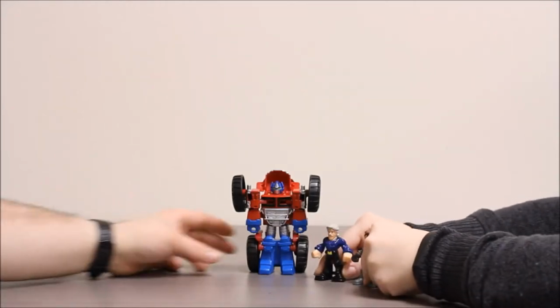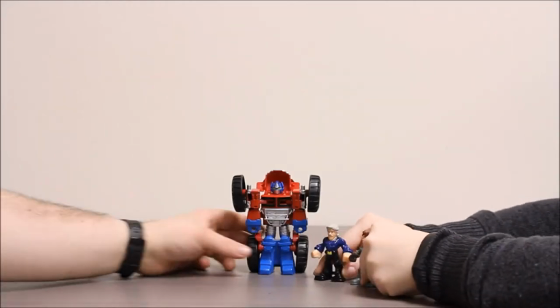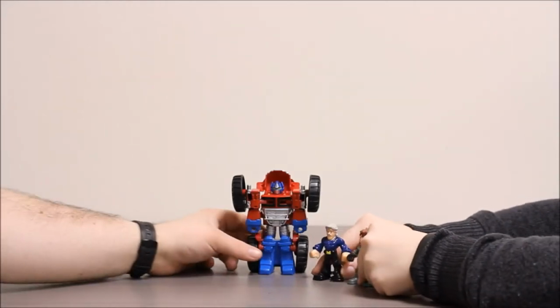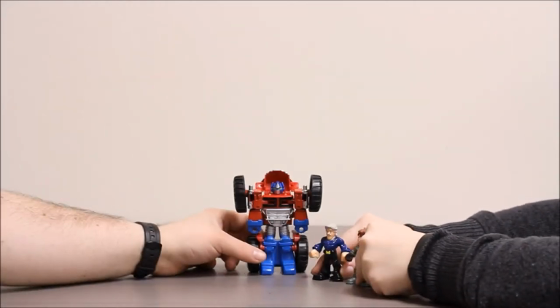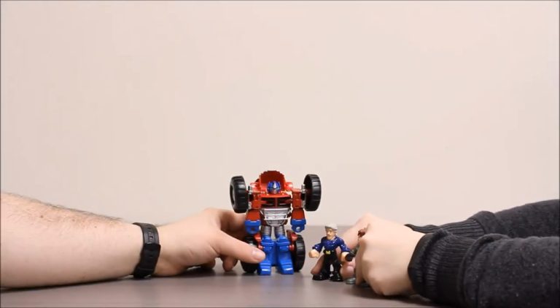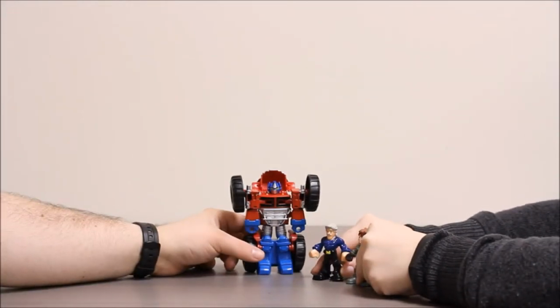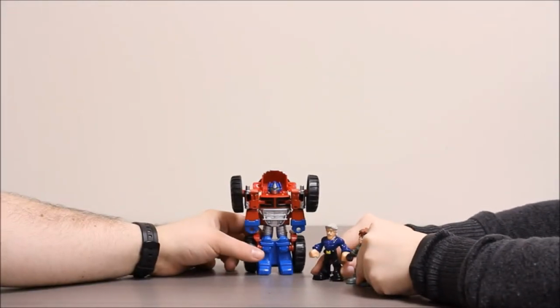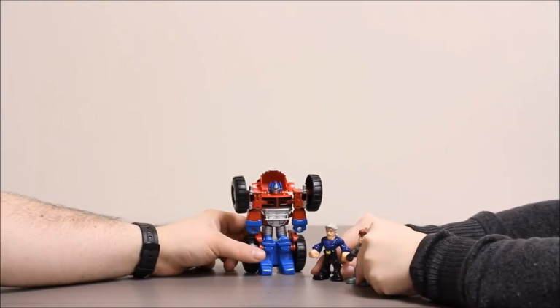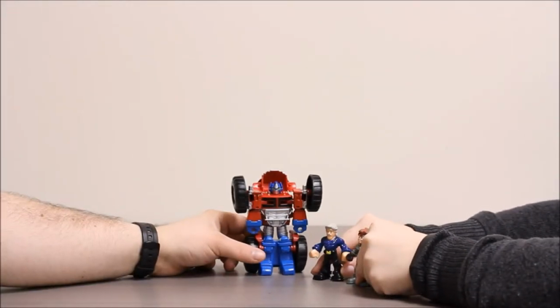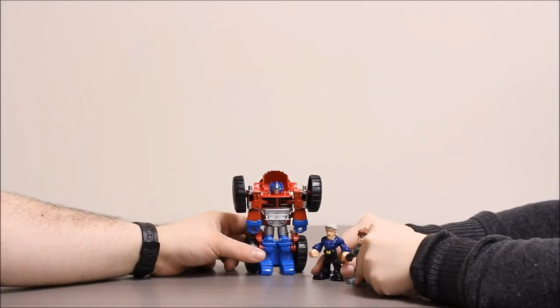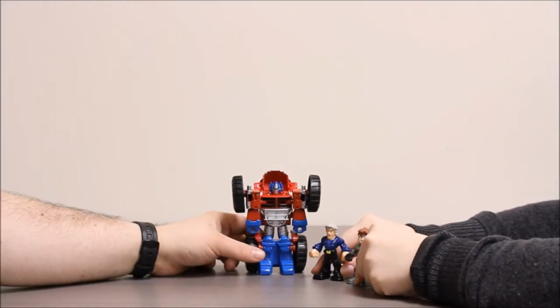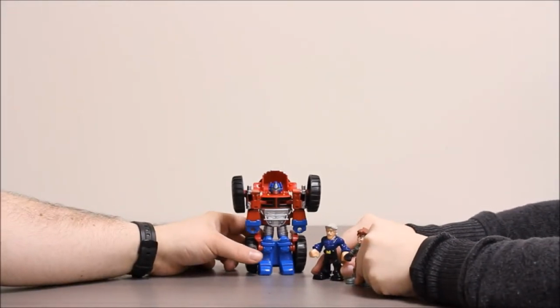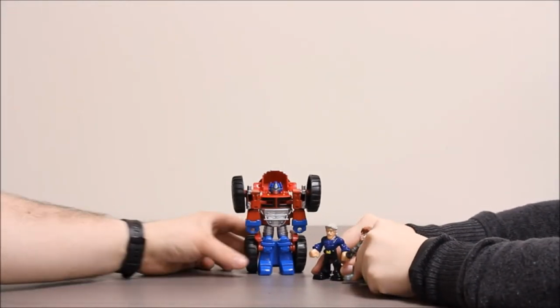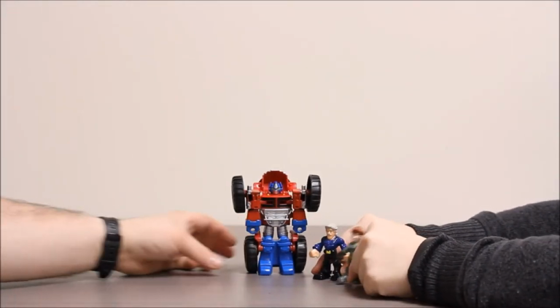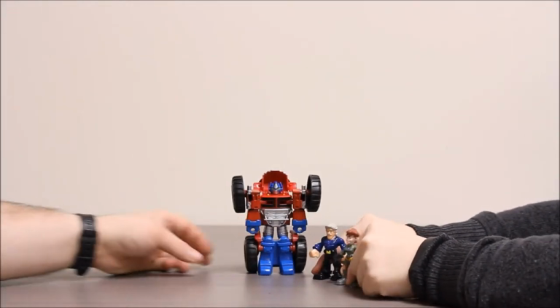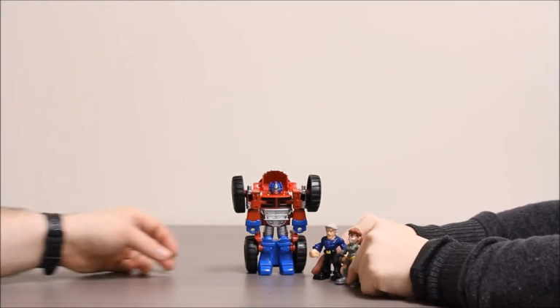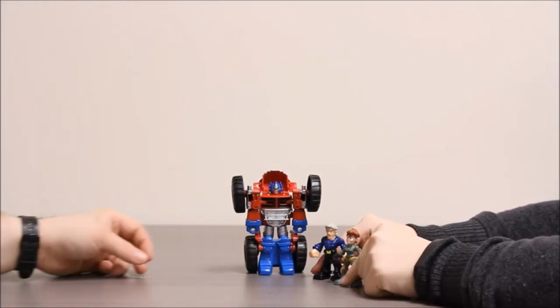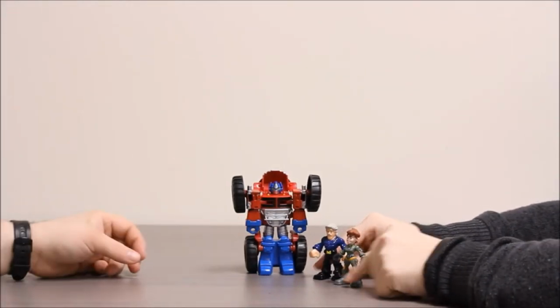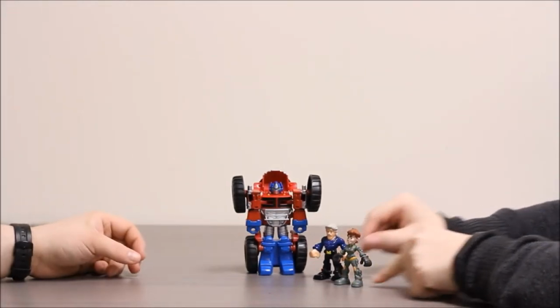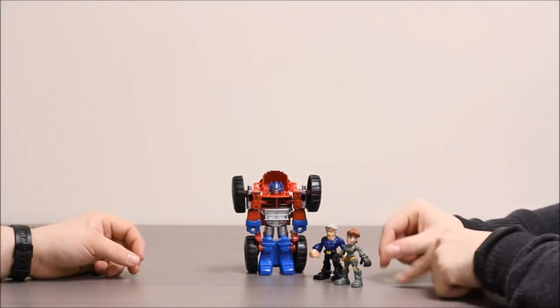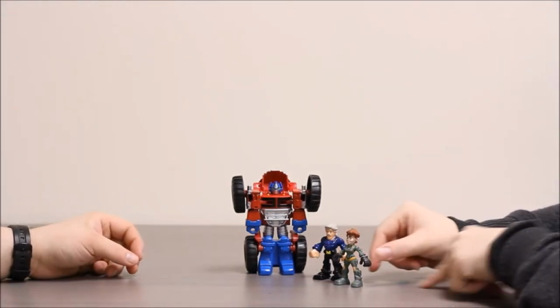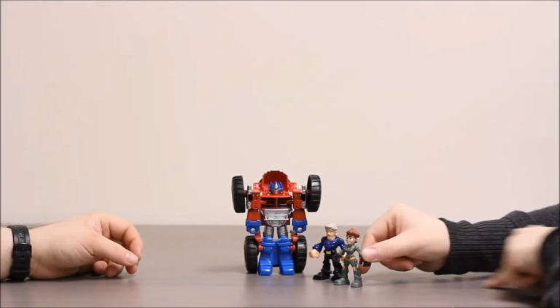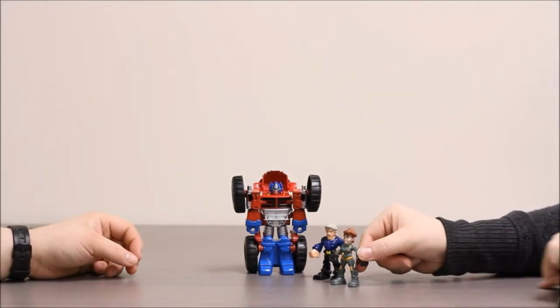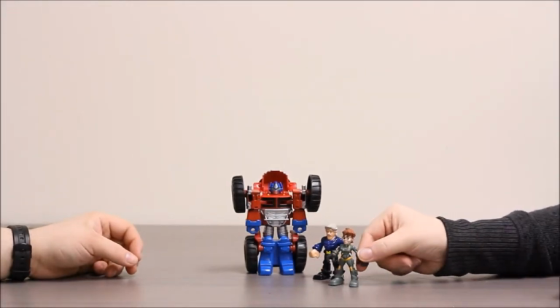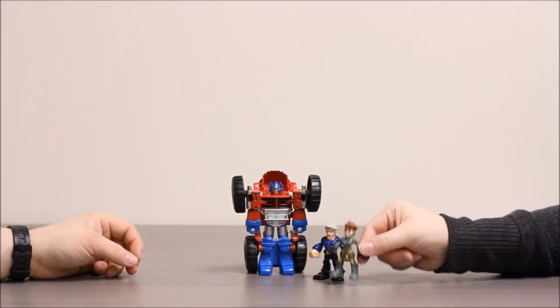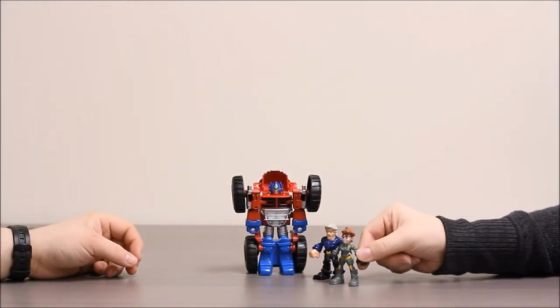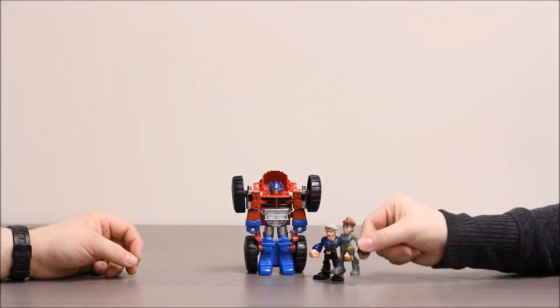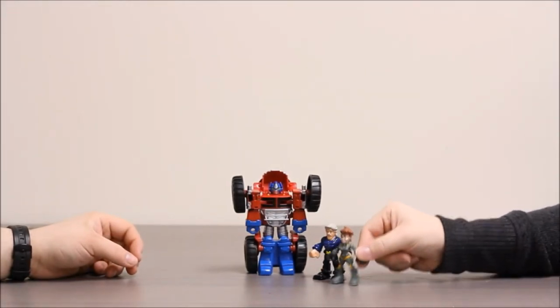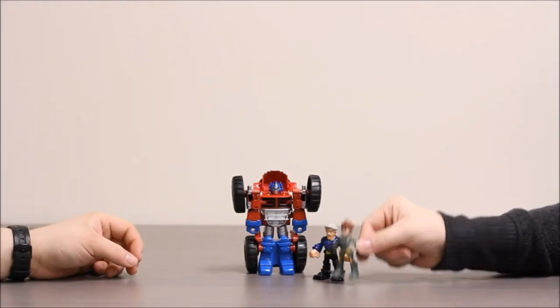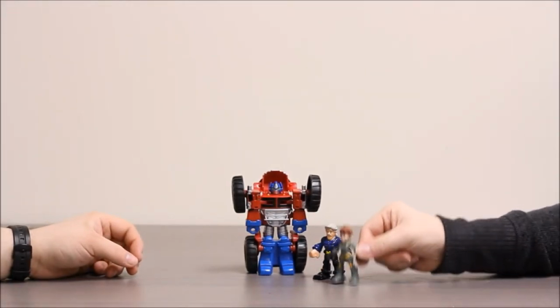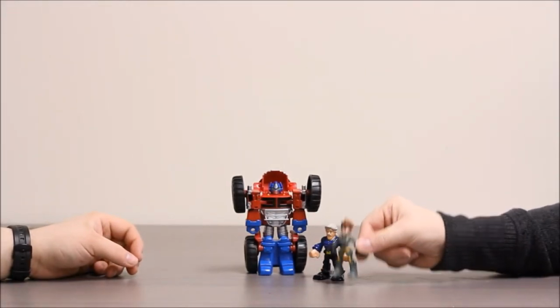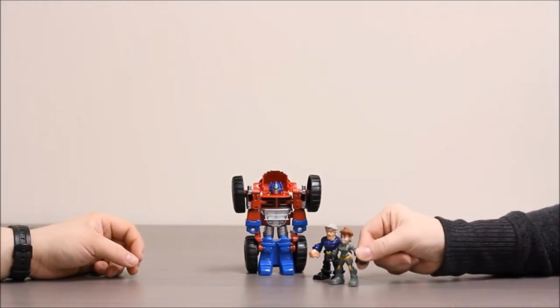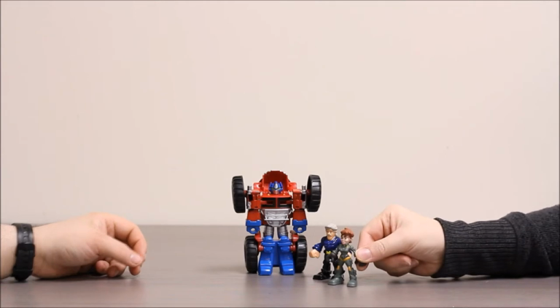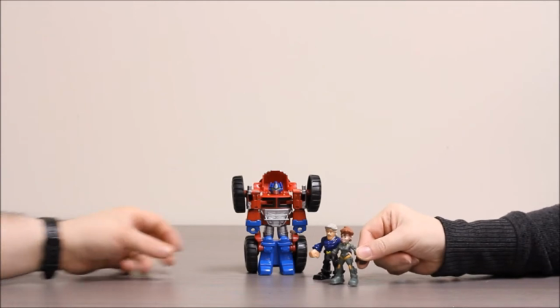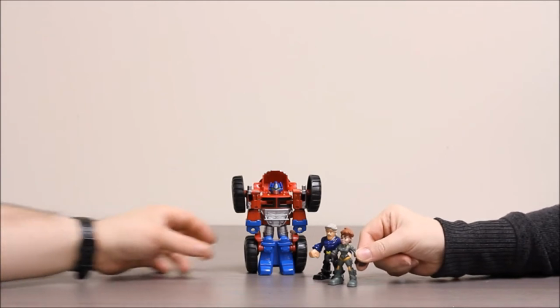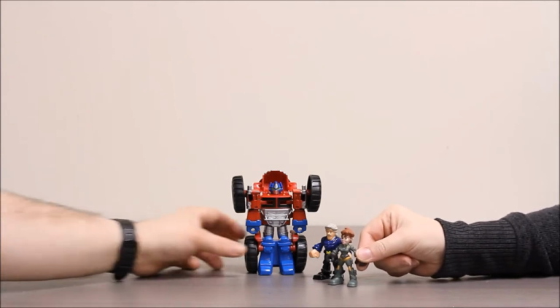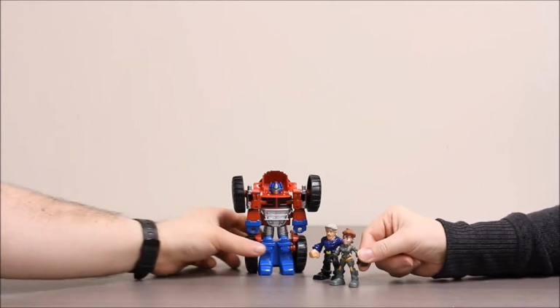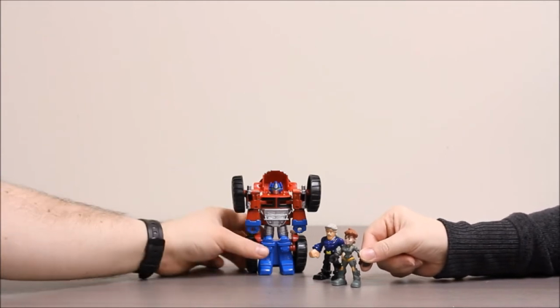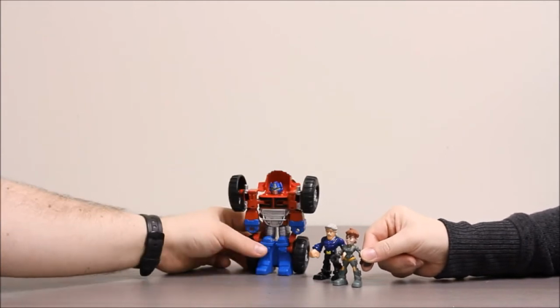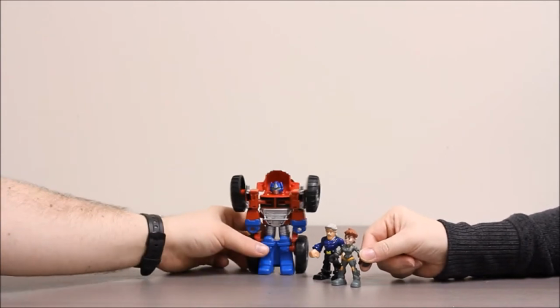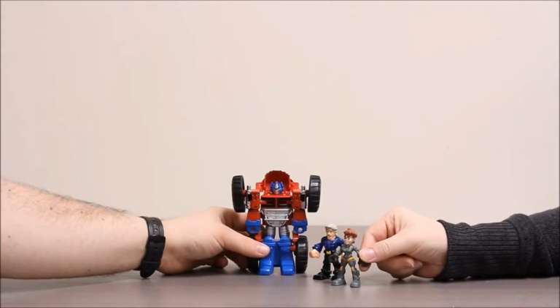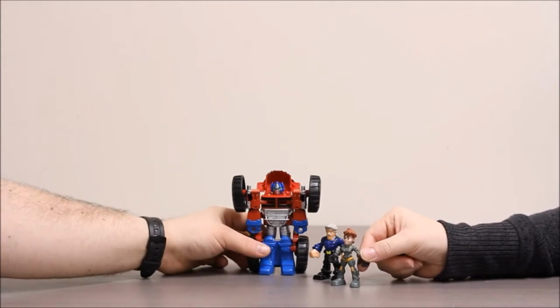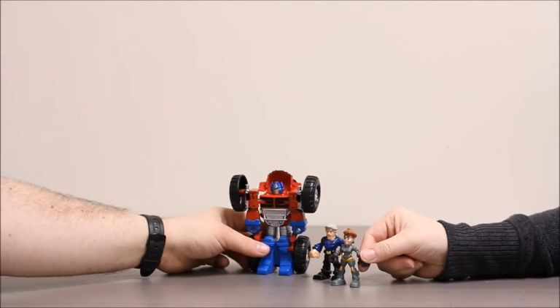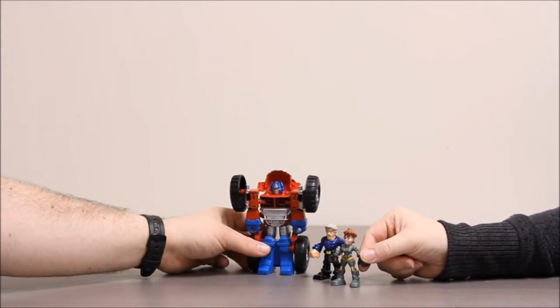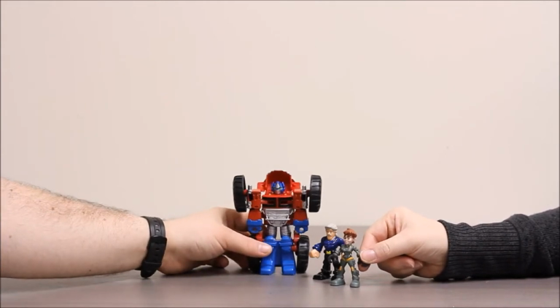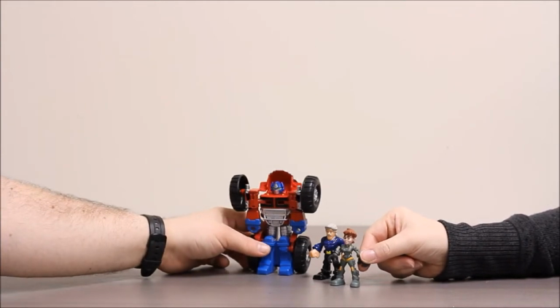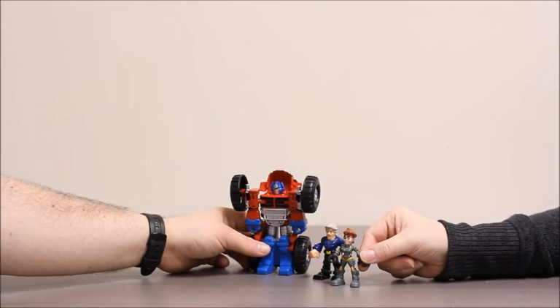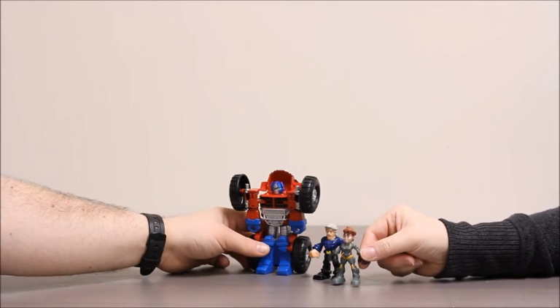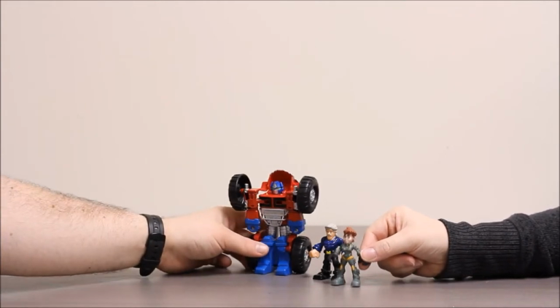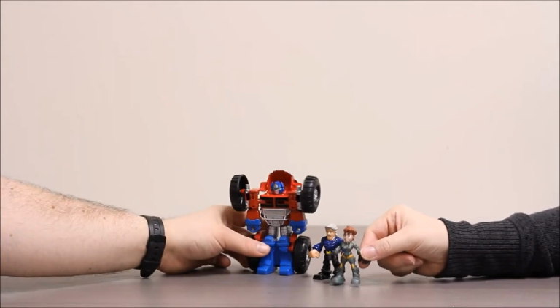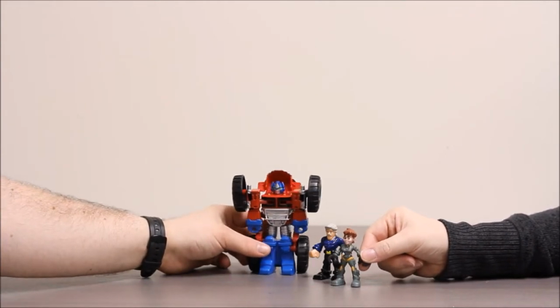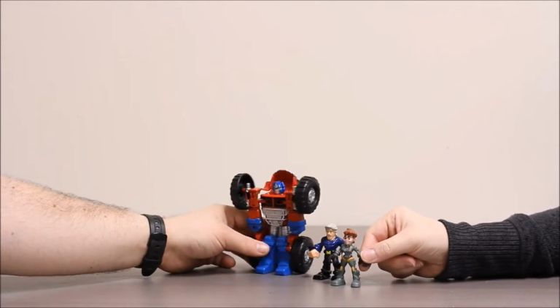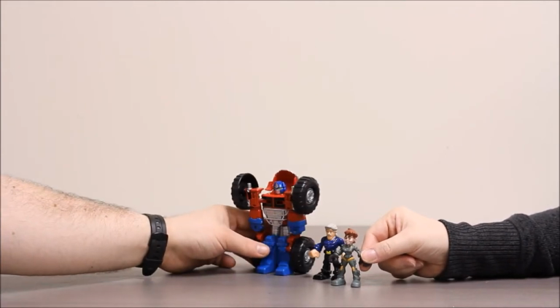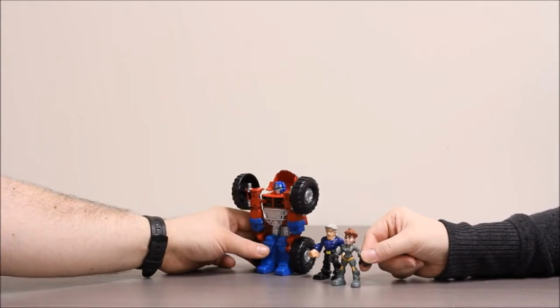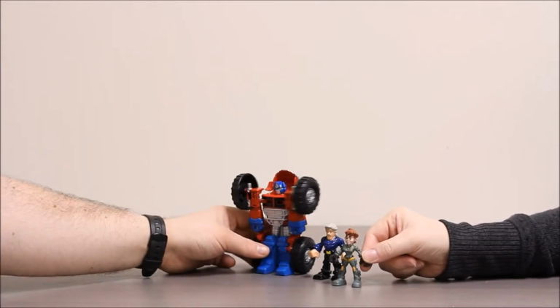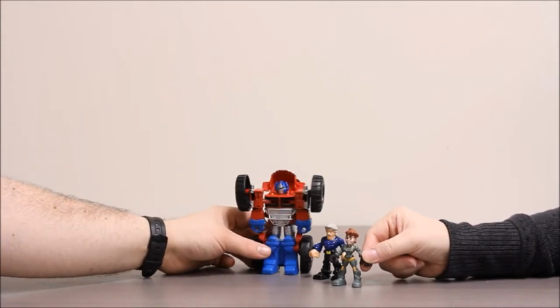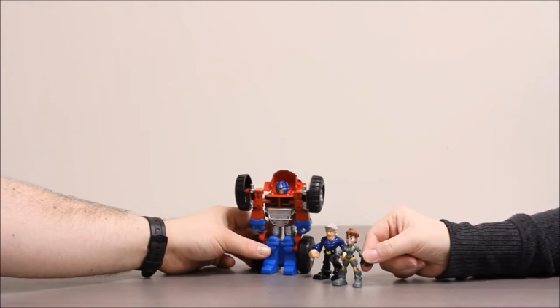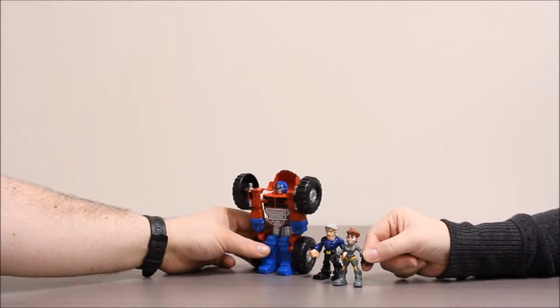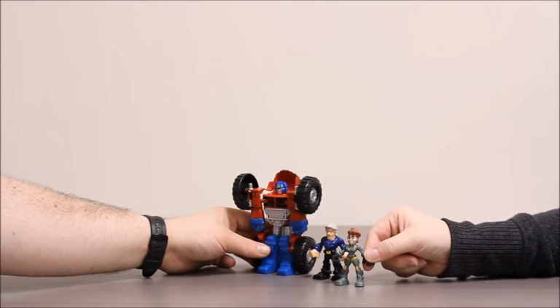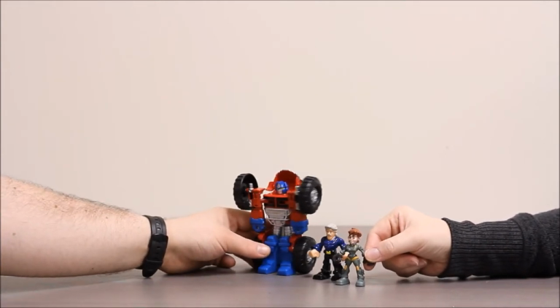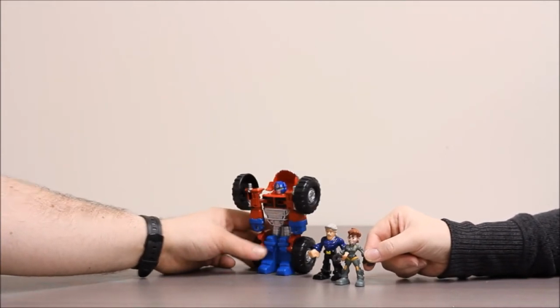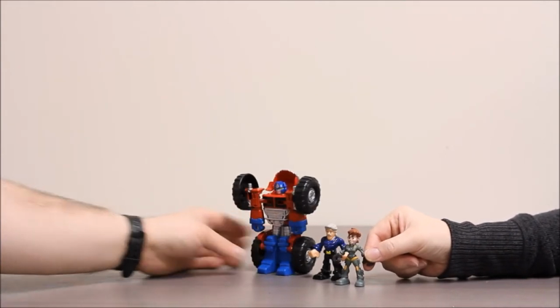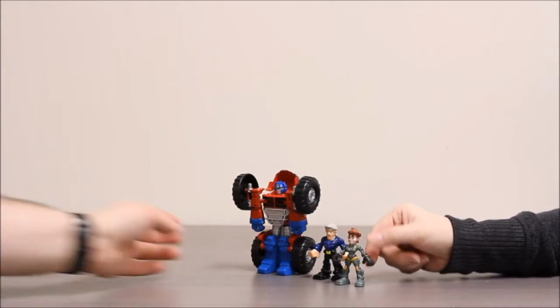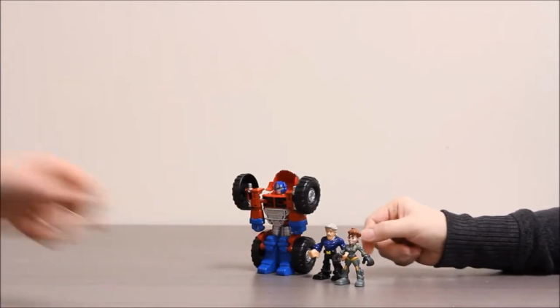What seems to be the problem? Optimus Prime, we're gonna need a lot of big help. I'll call in the Transformers. Rescue Bots, roll in here.